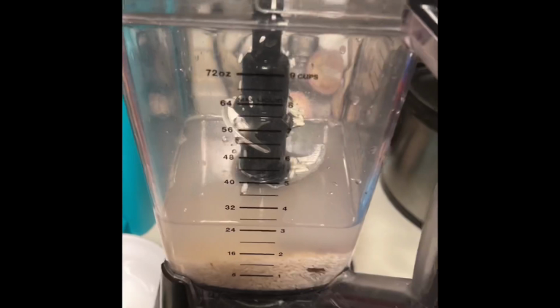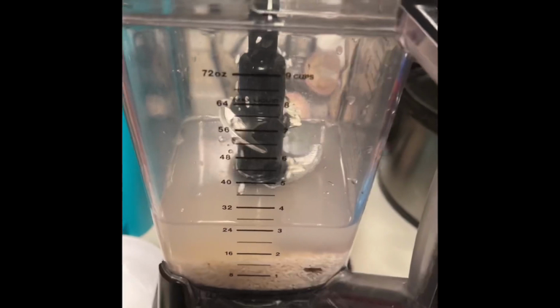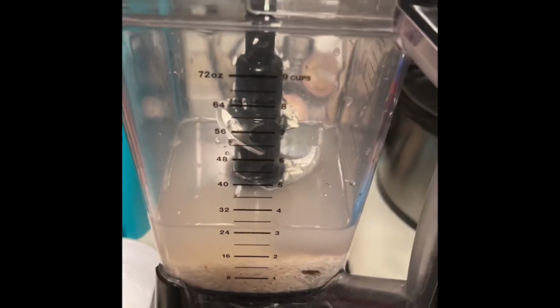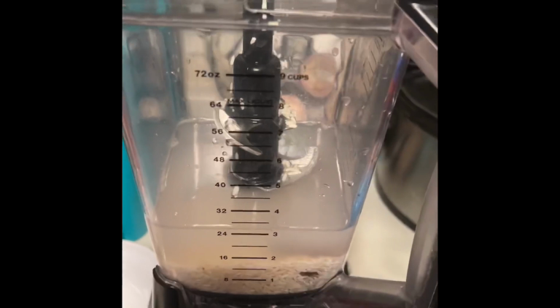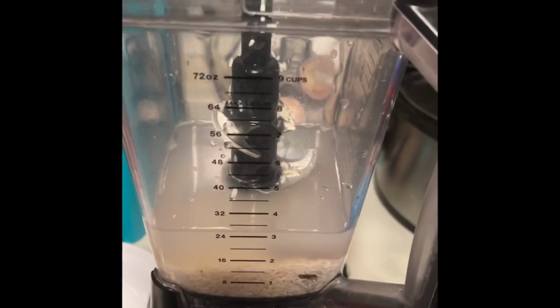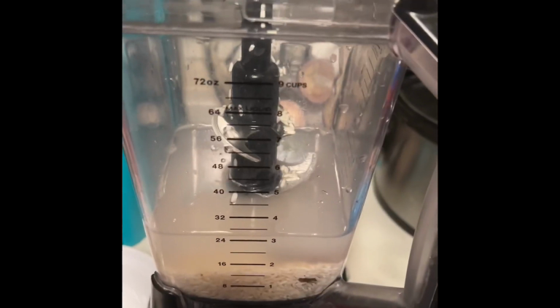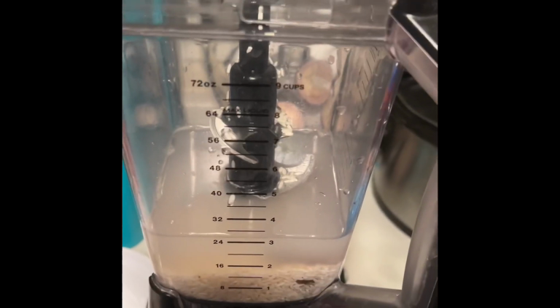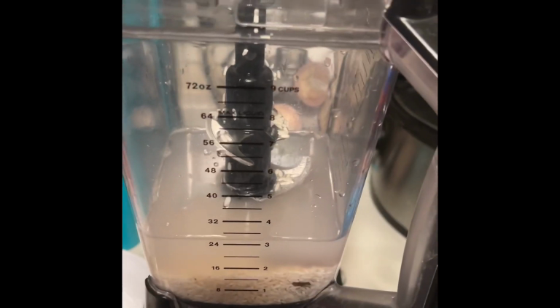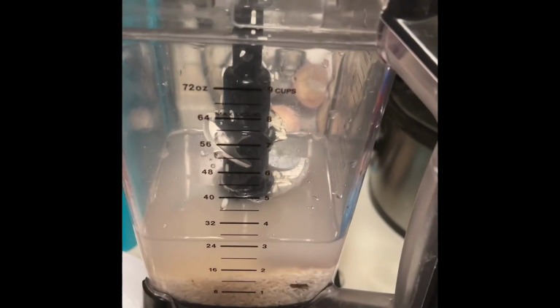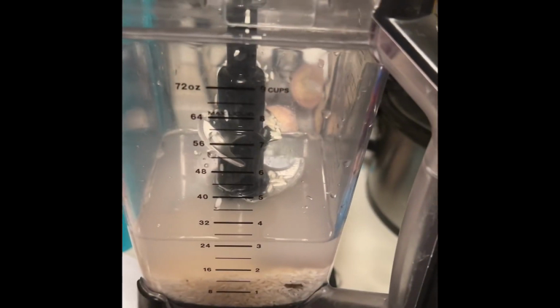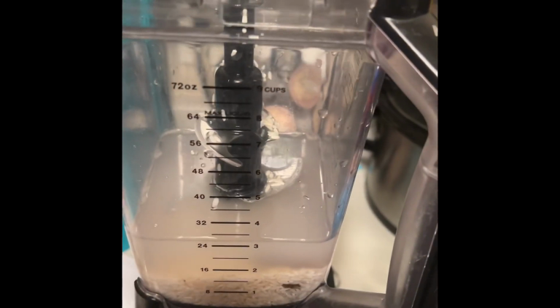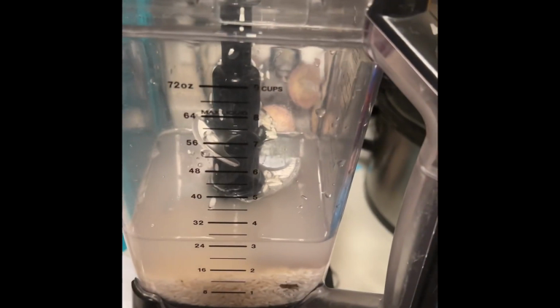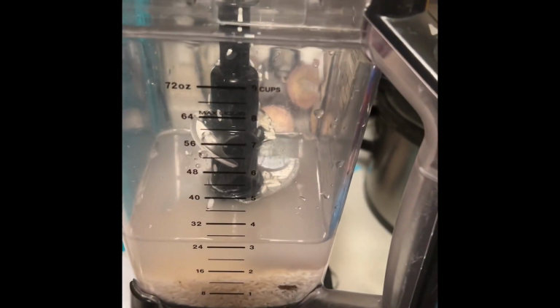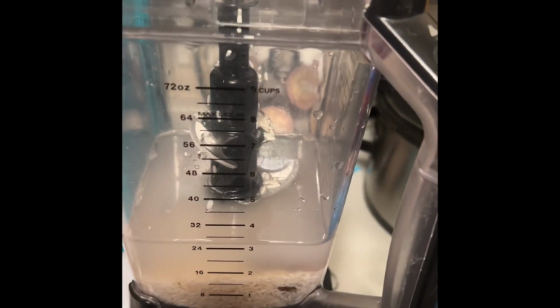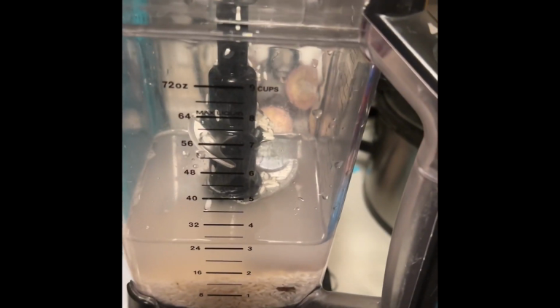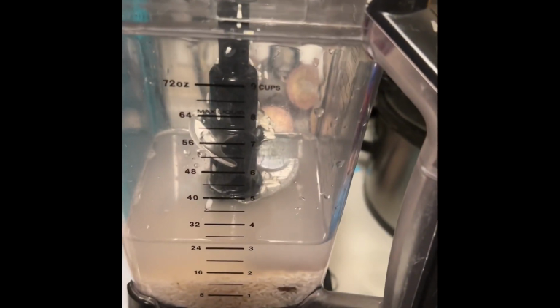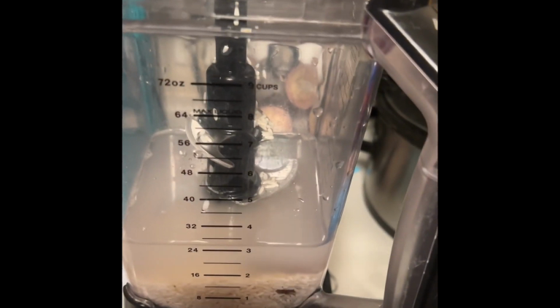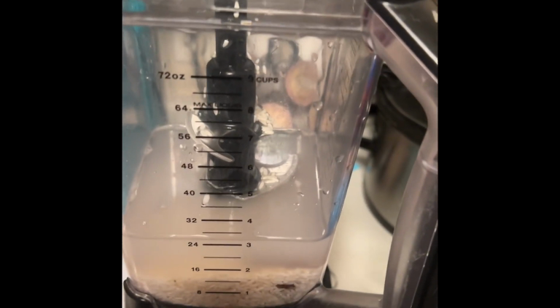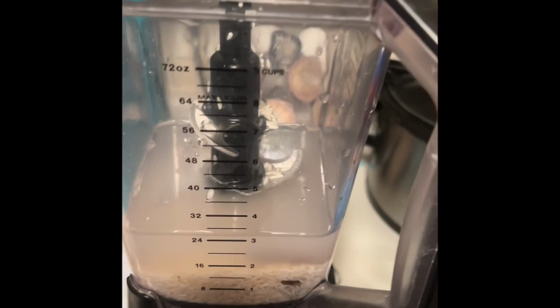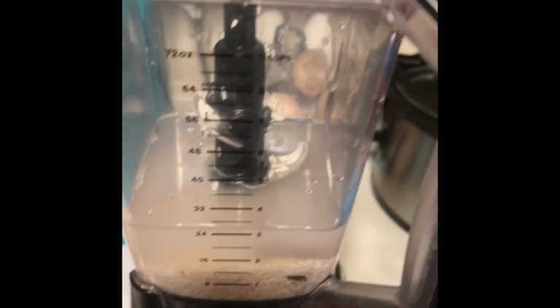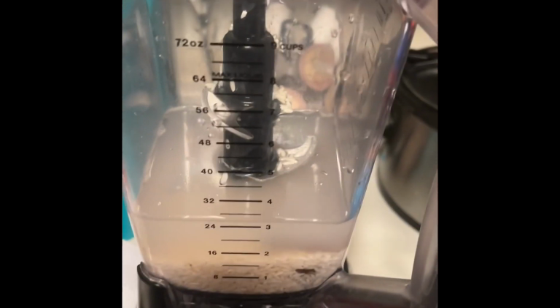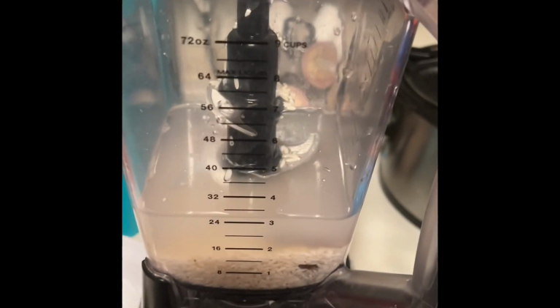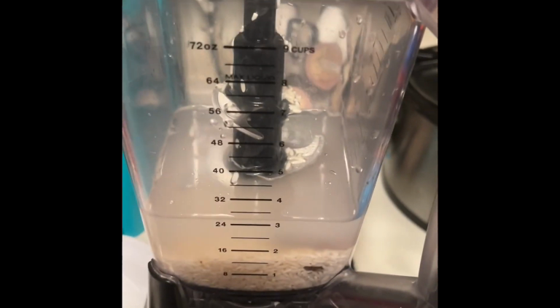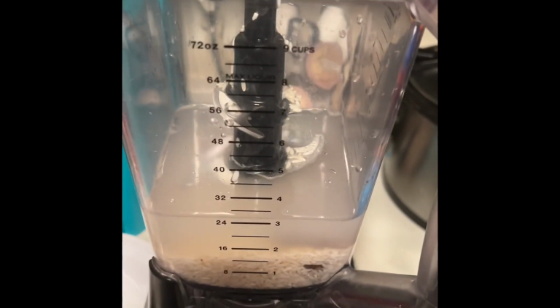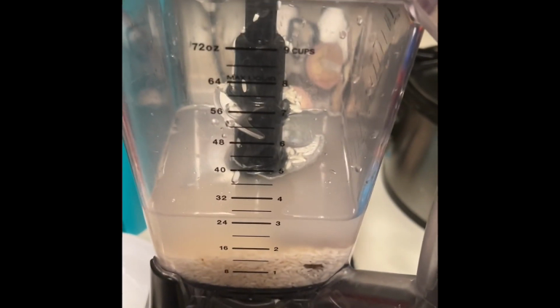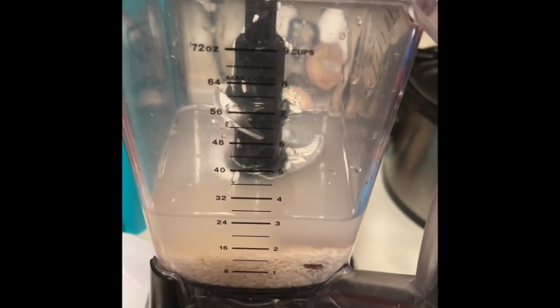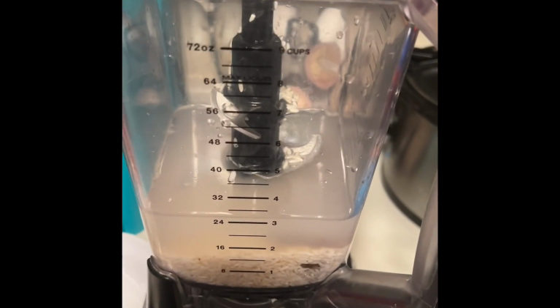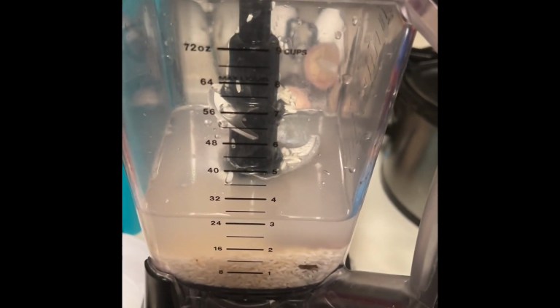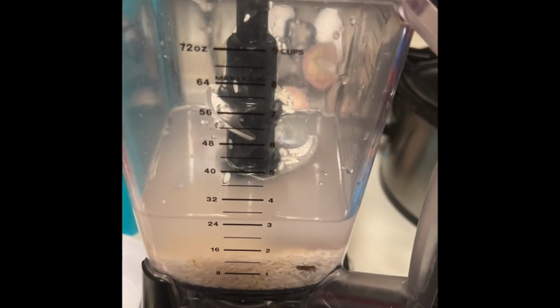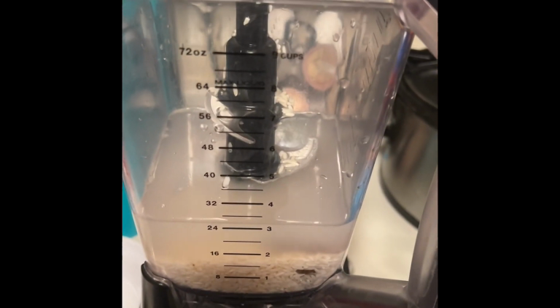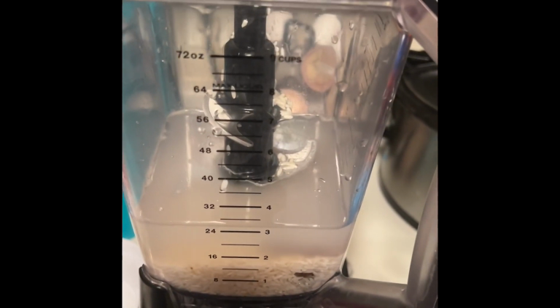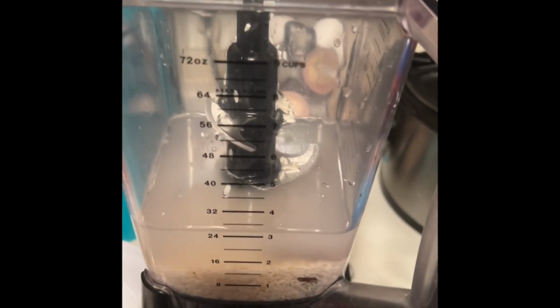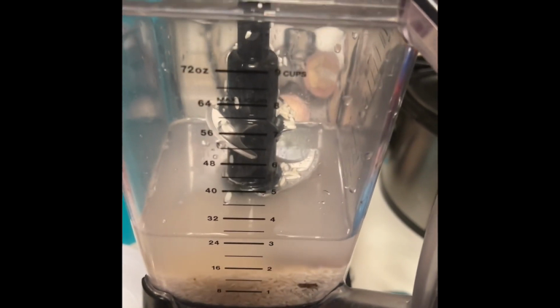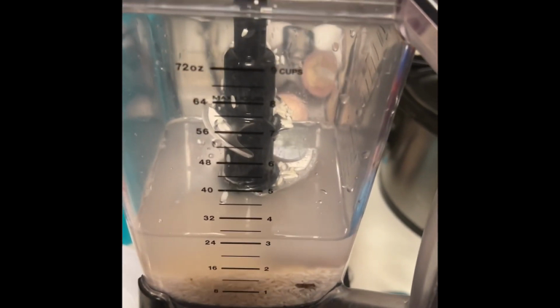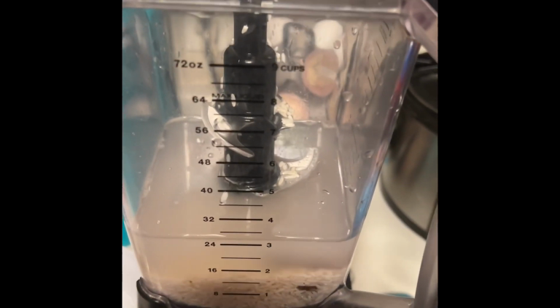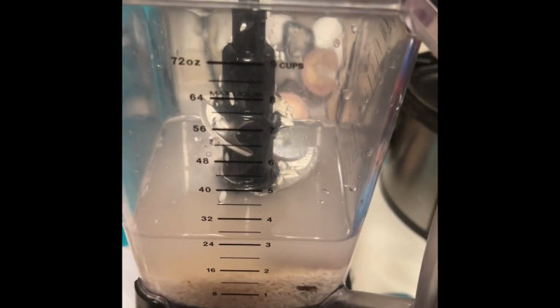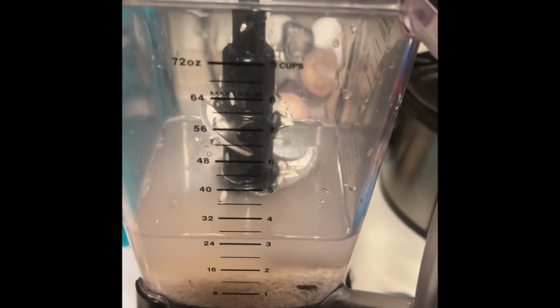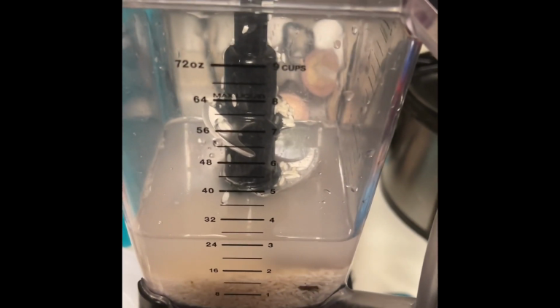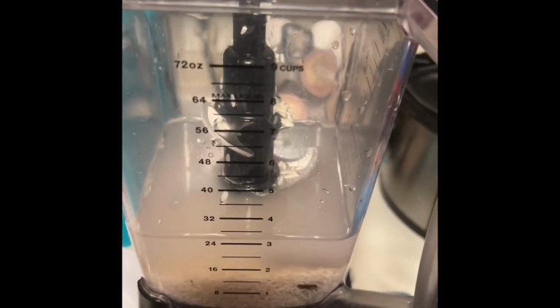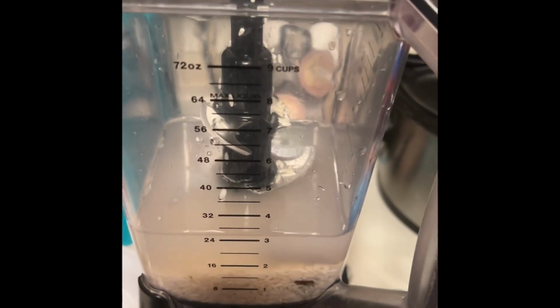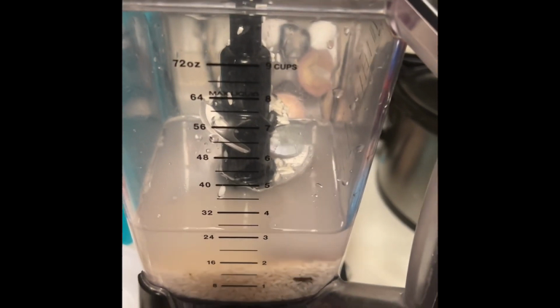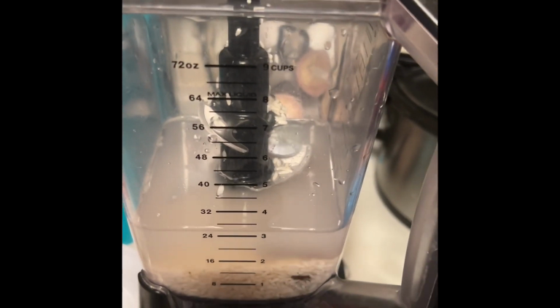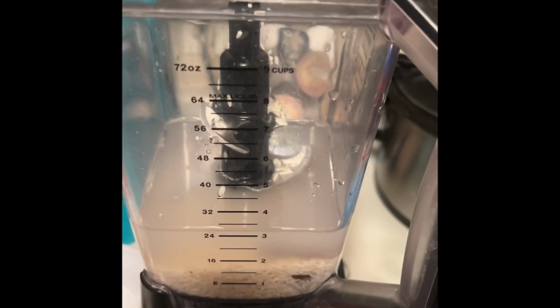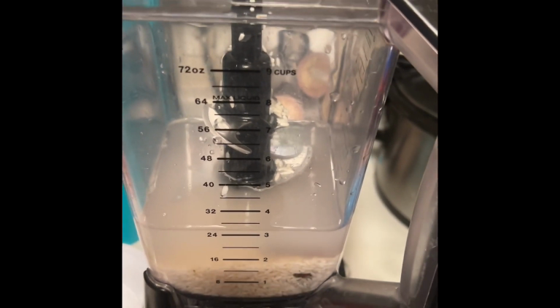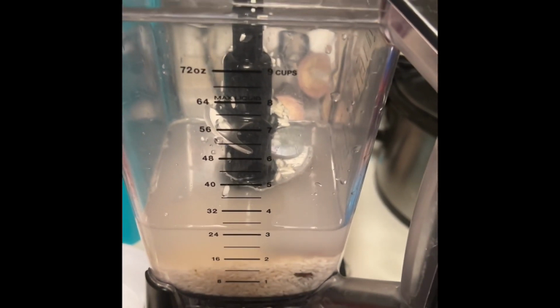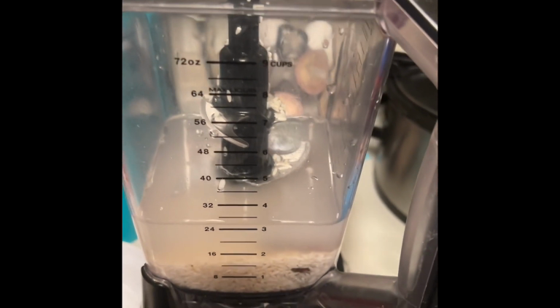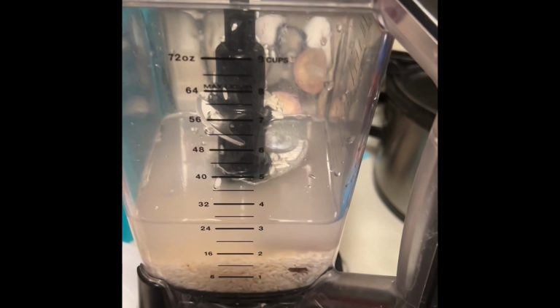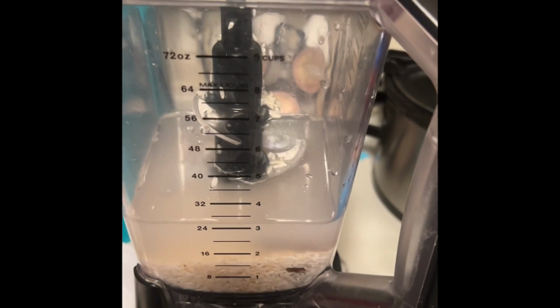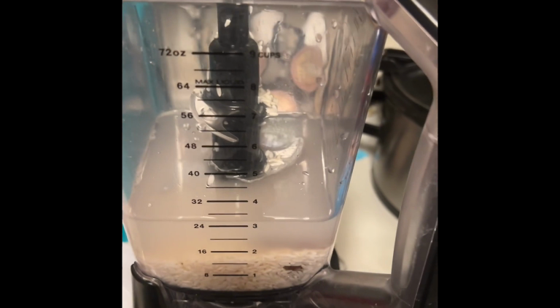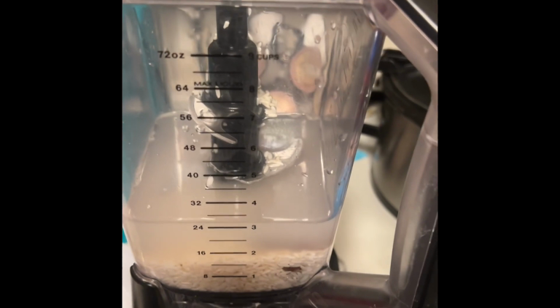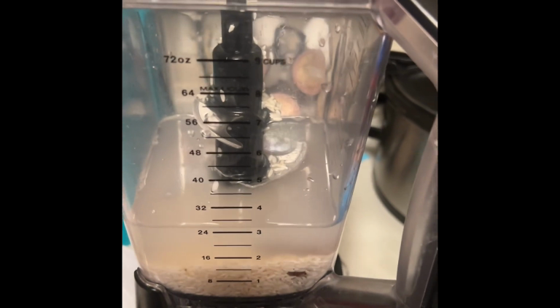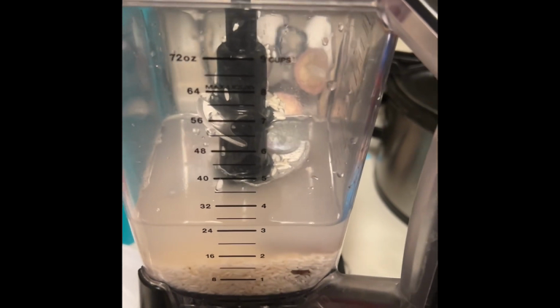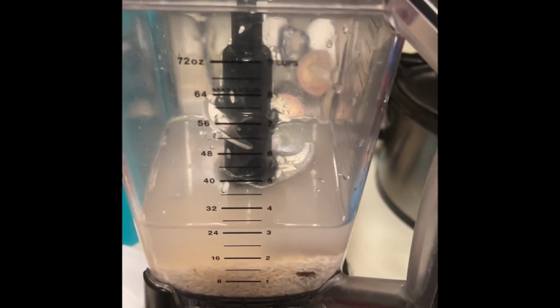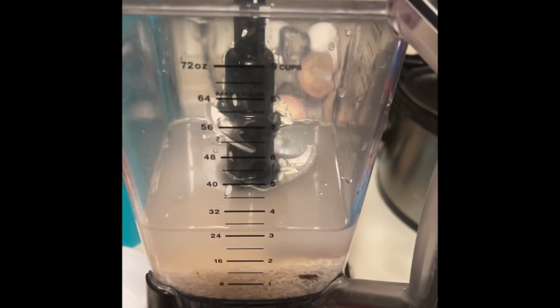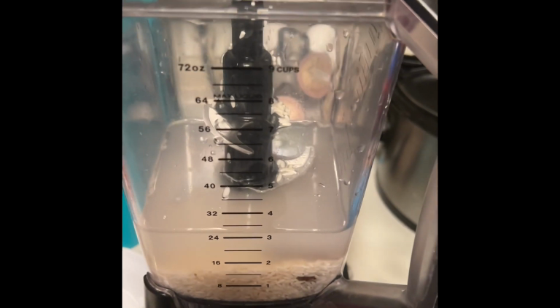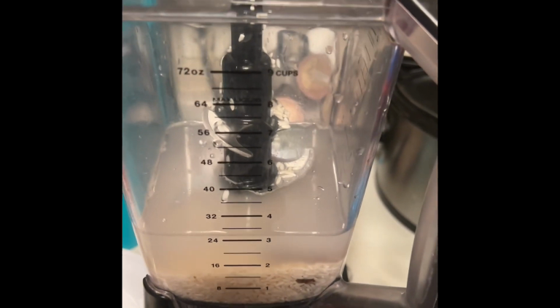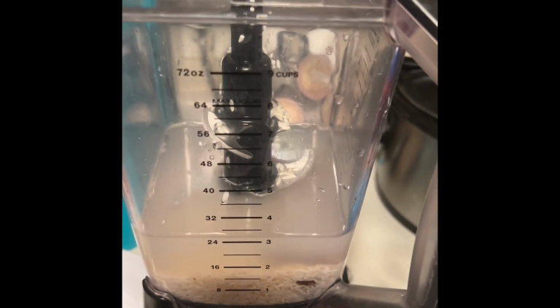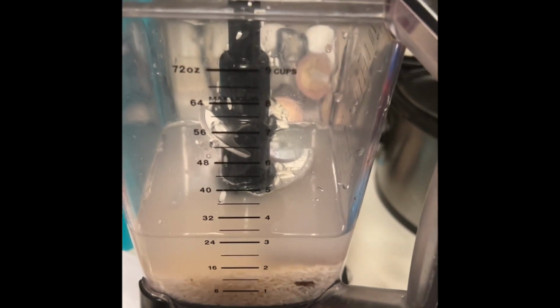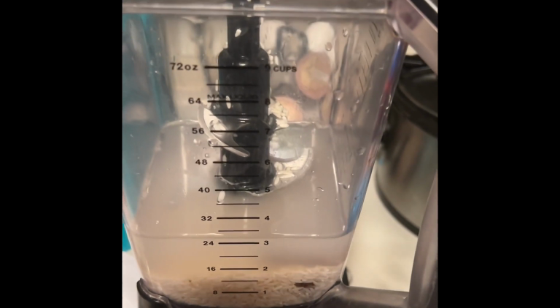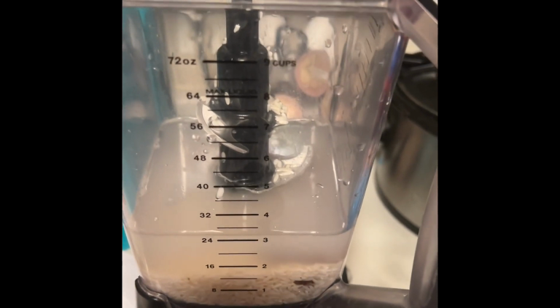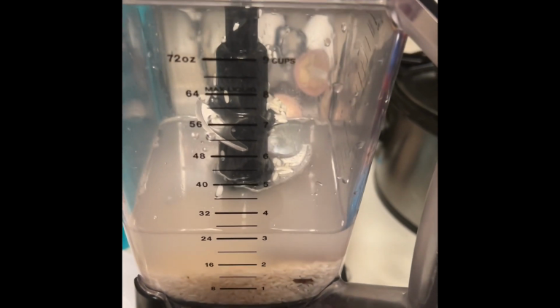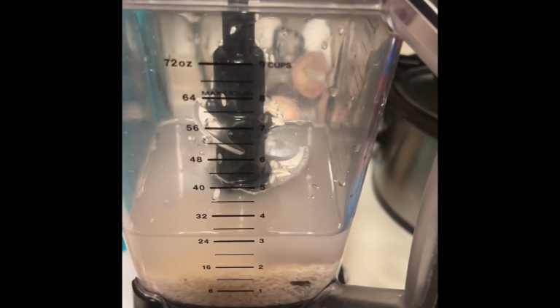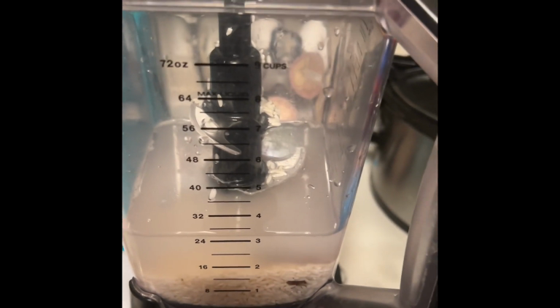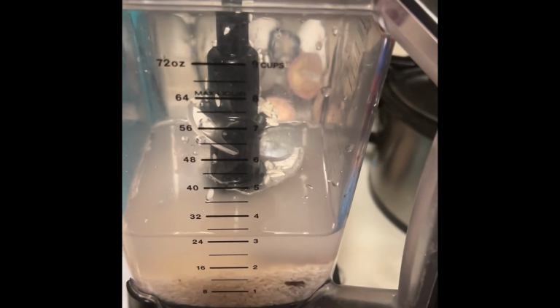Let one cup of rice and one cinnamon stick soak in water.